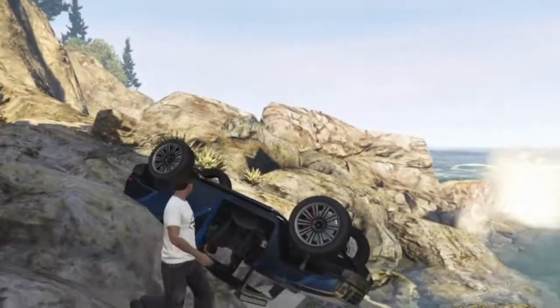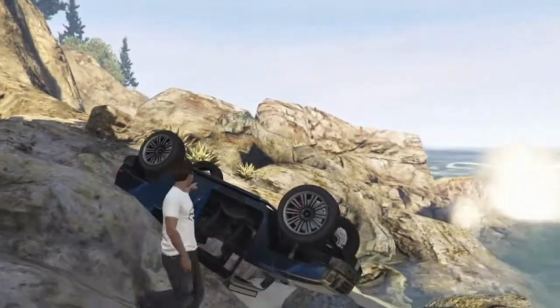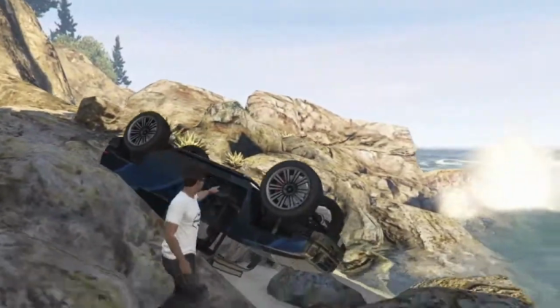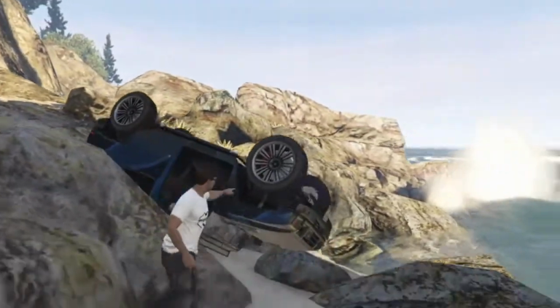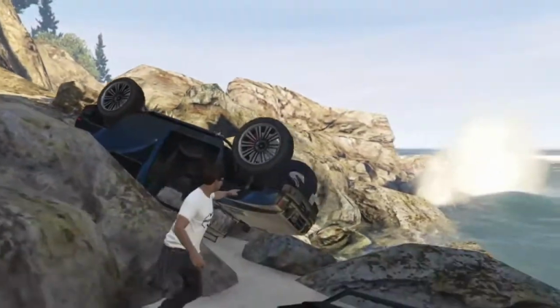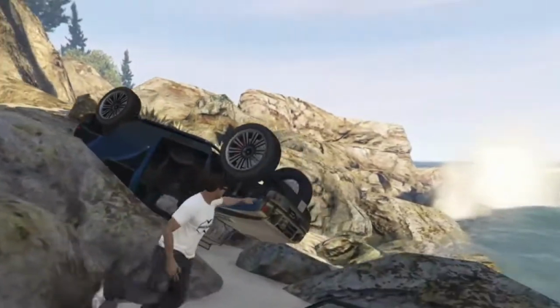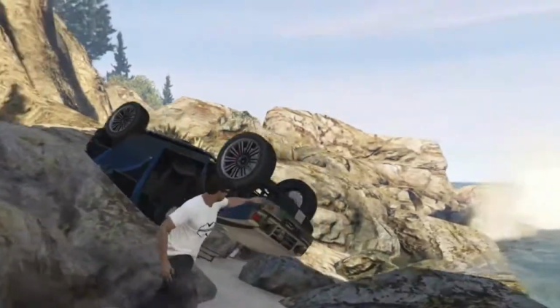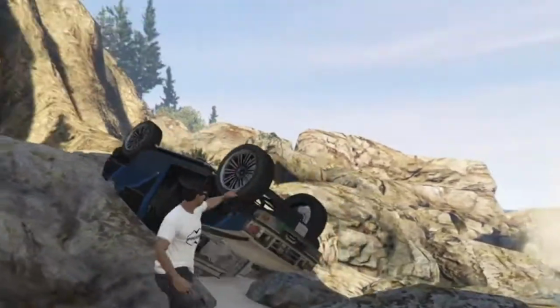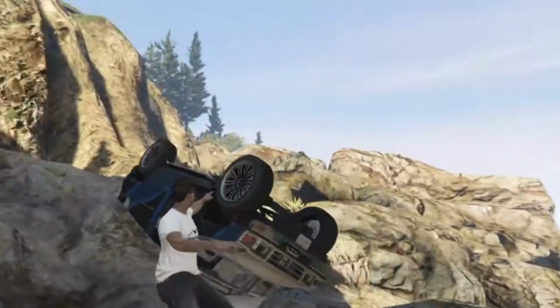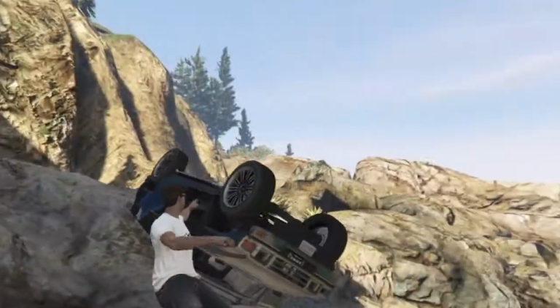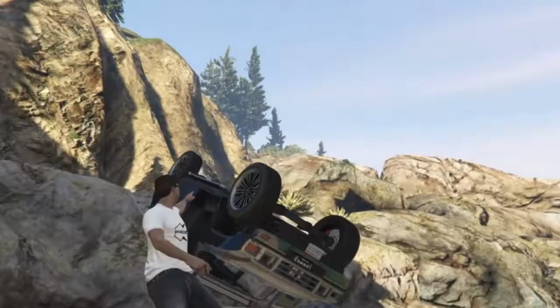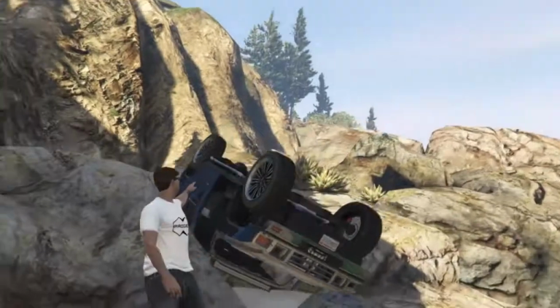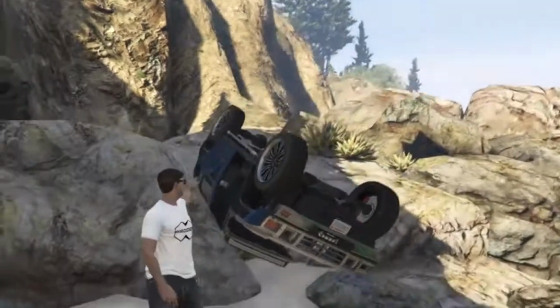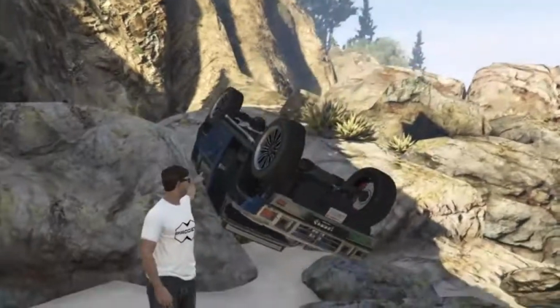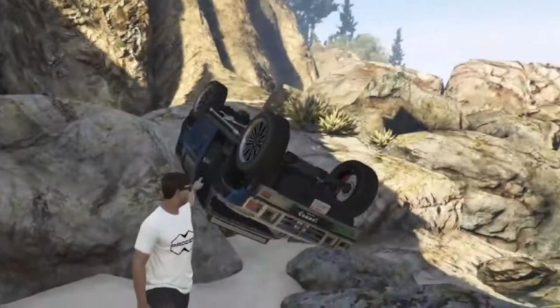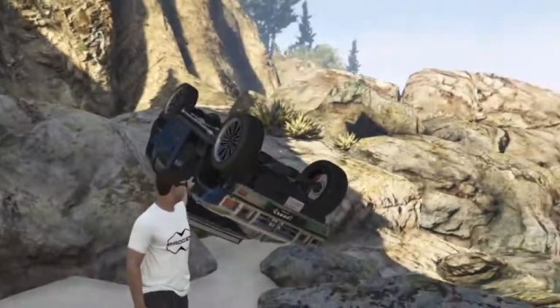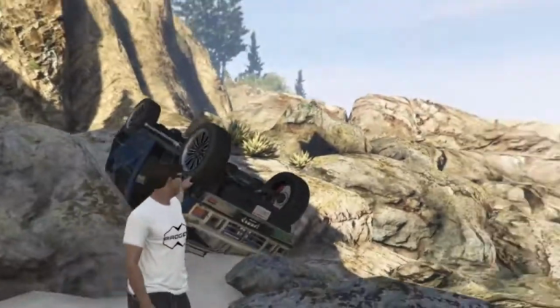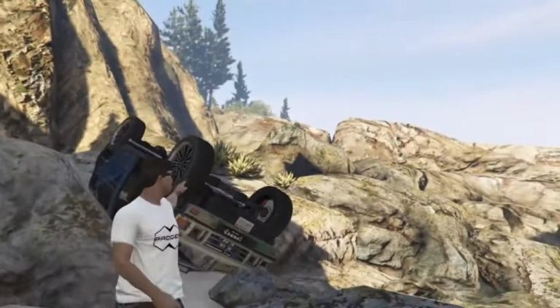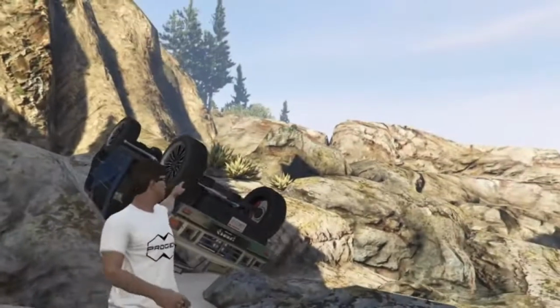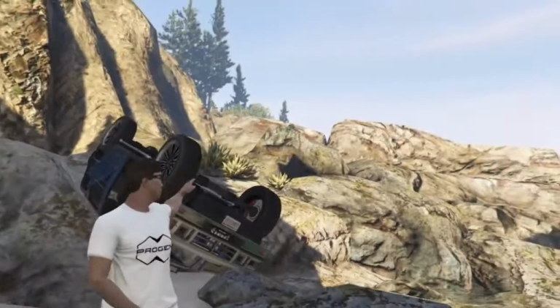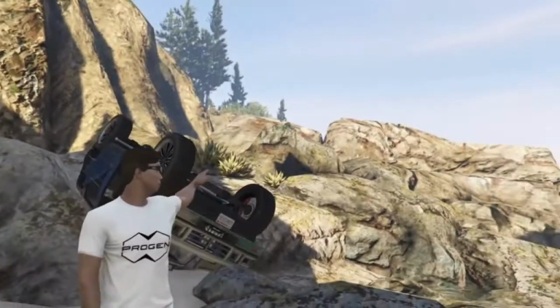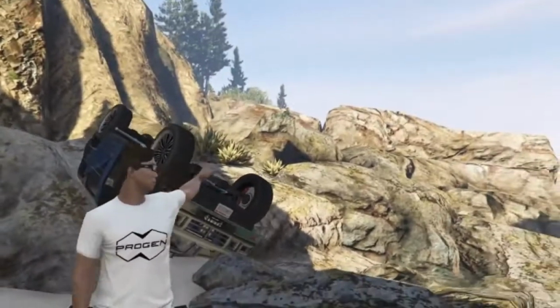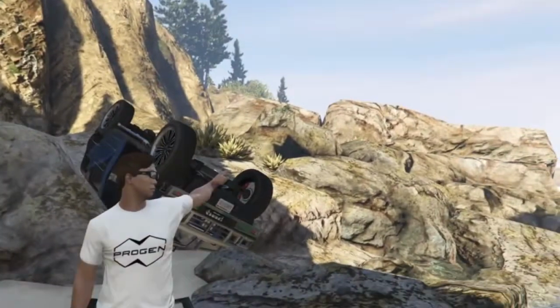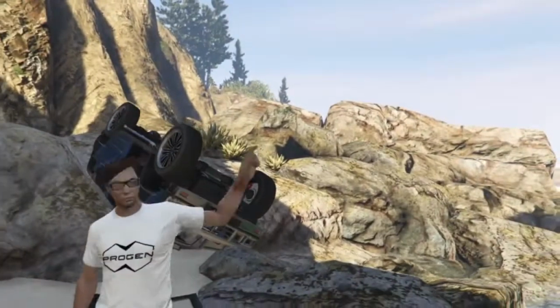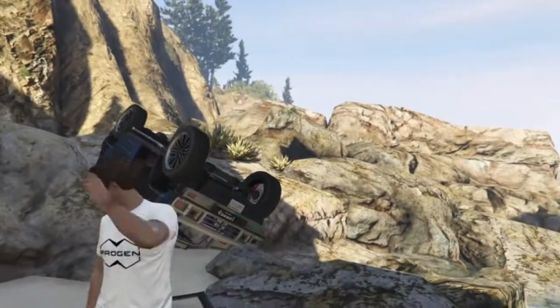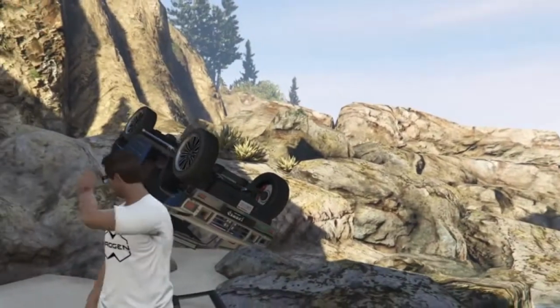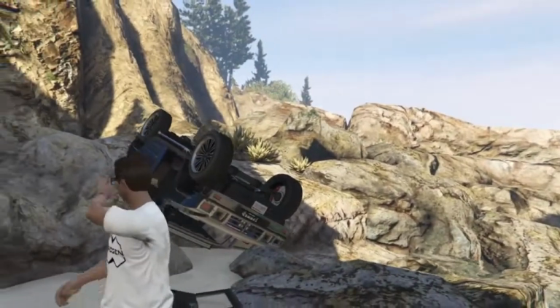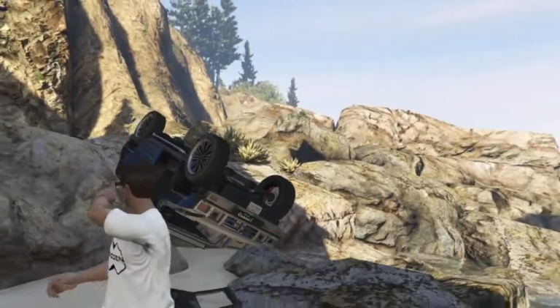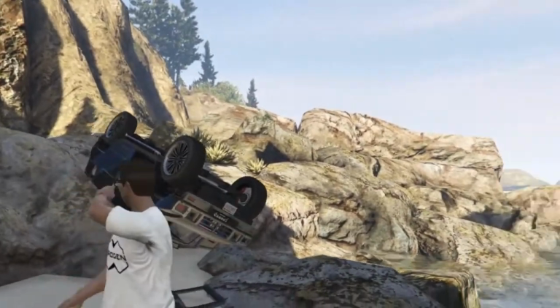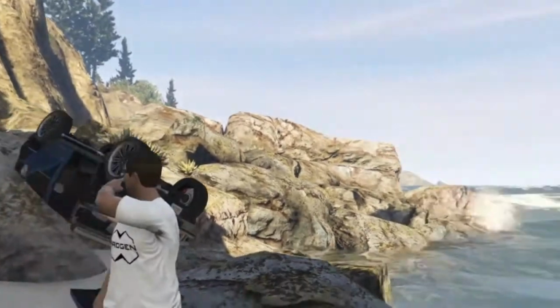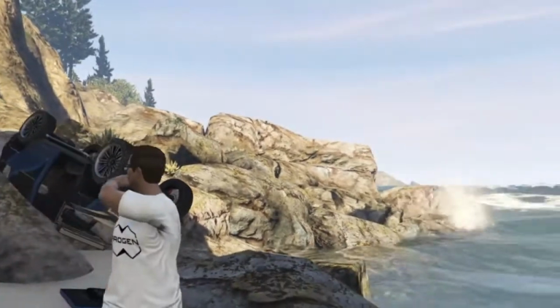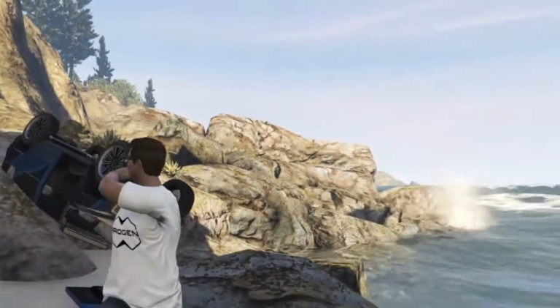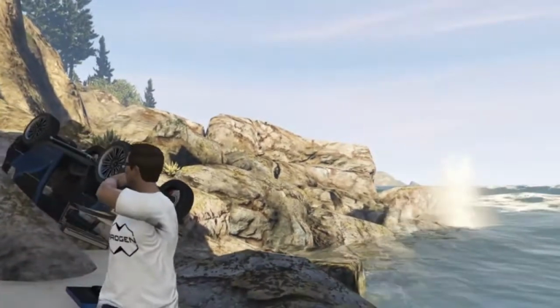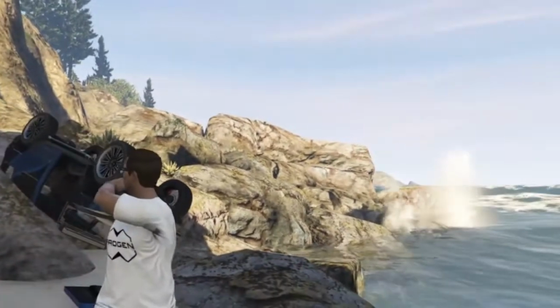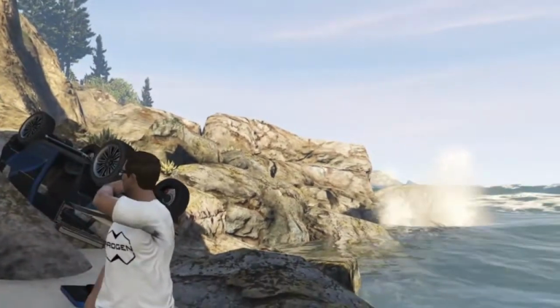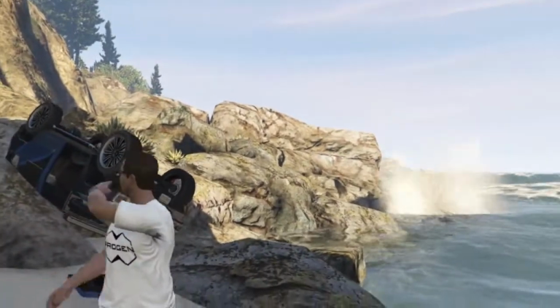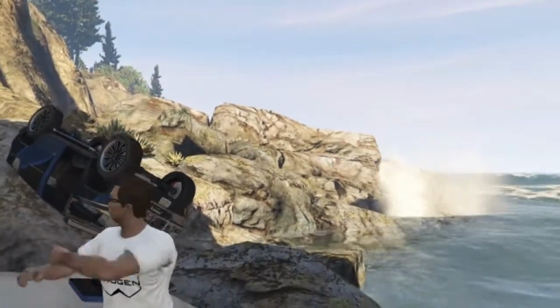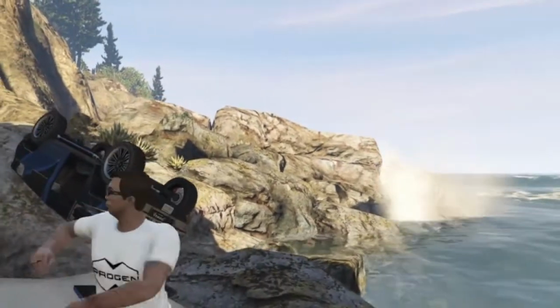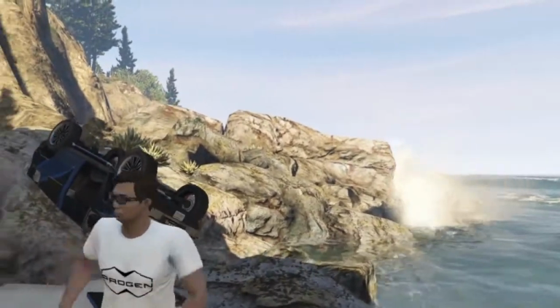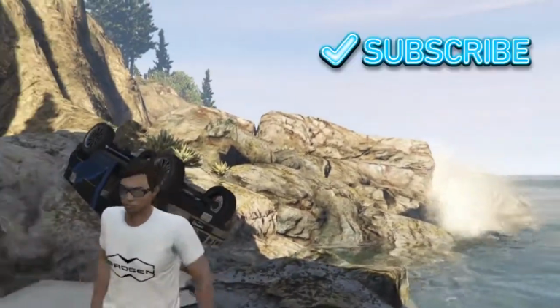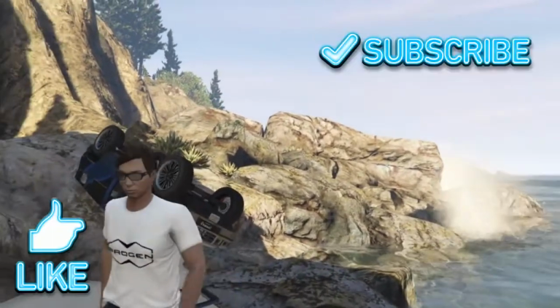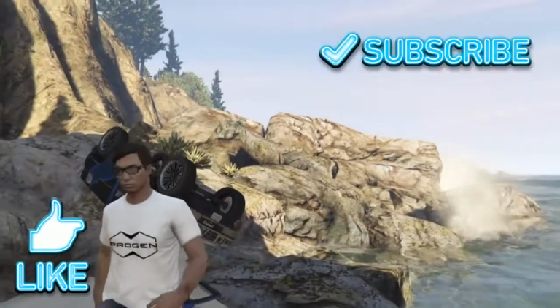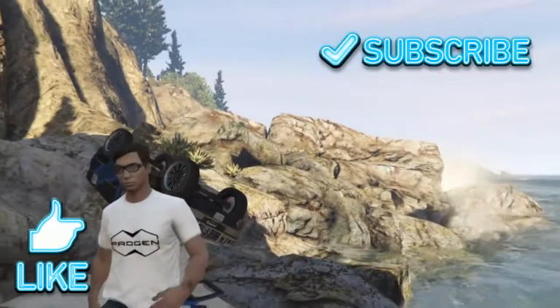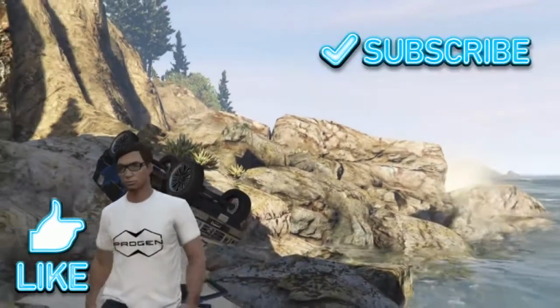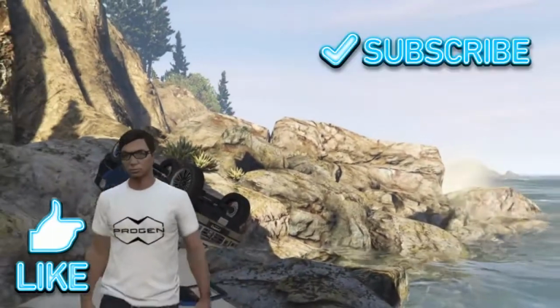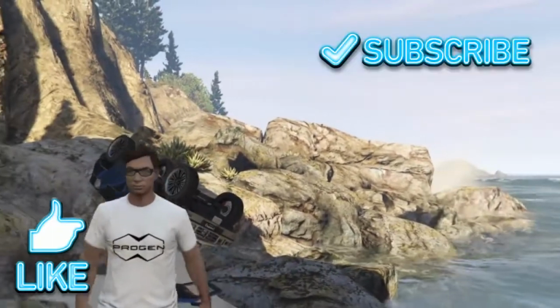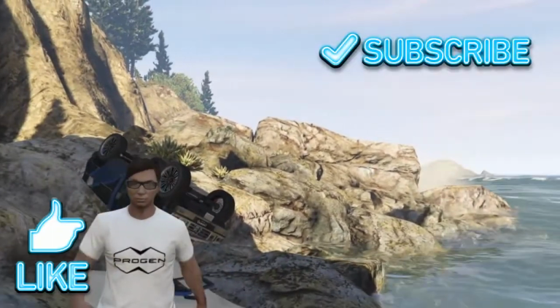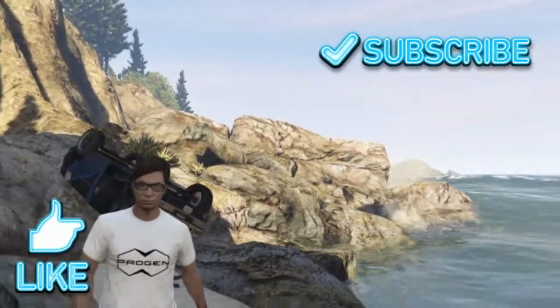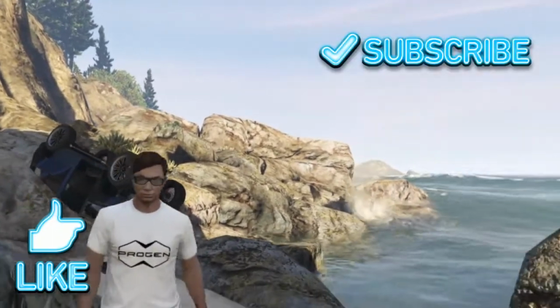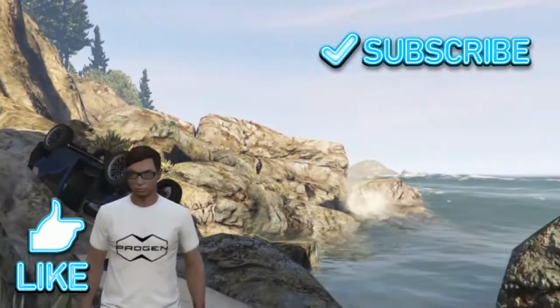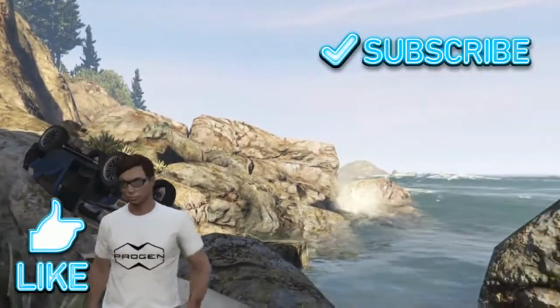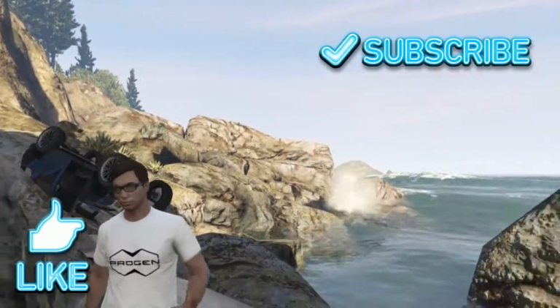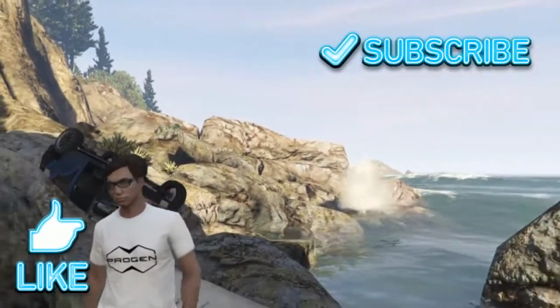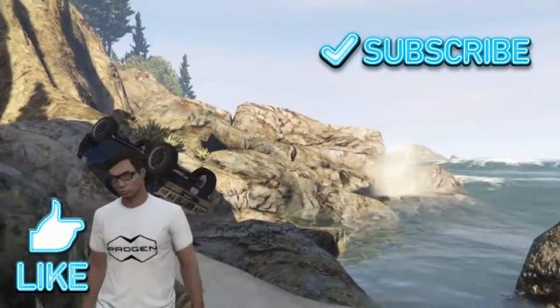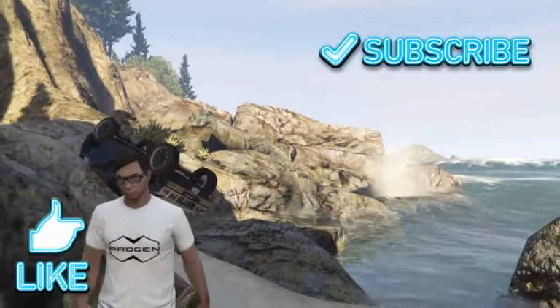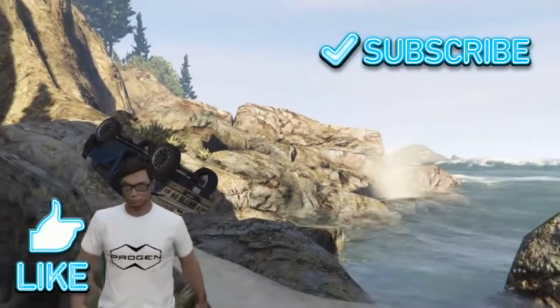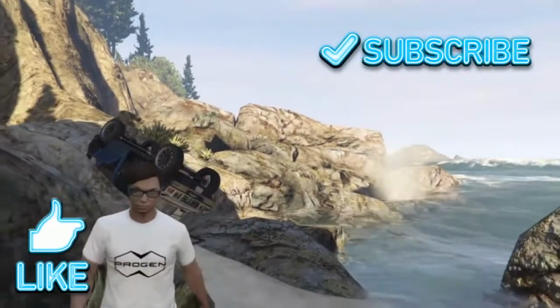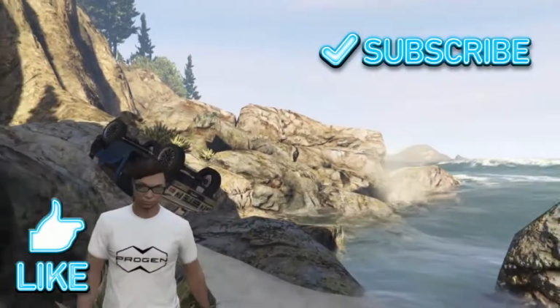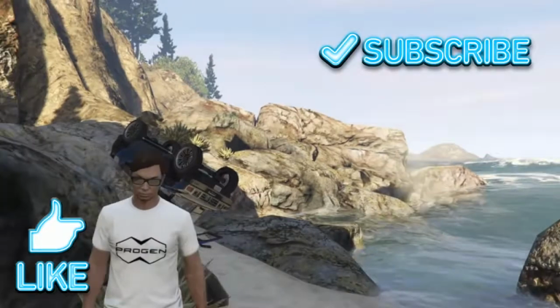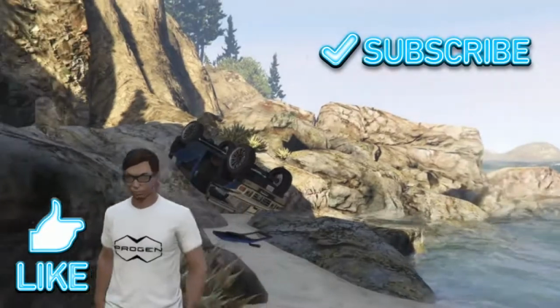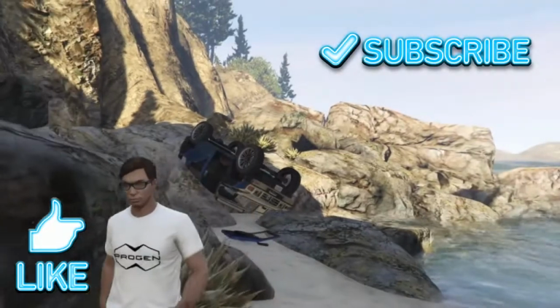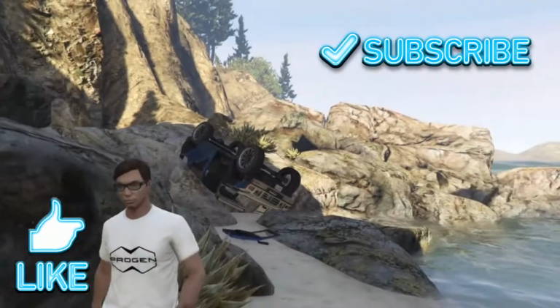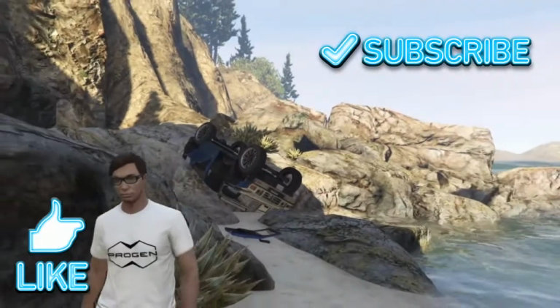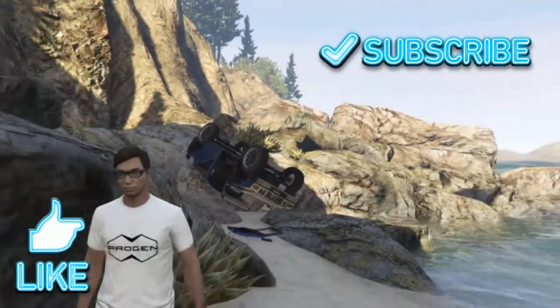I never want to review this car ever again, or anything like it. Like and subscribe if you want more.